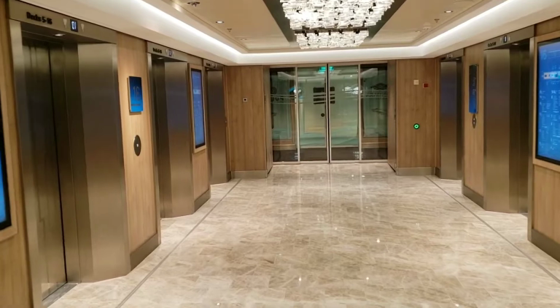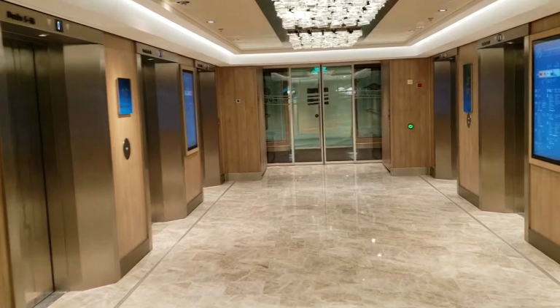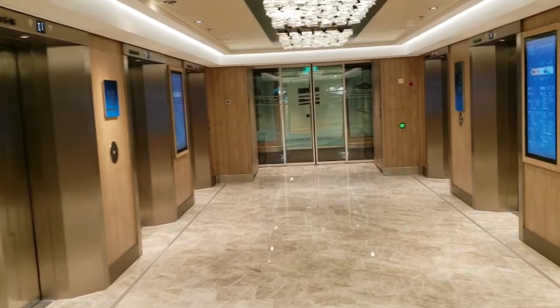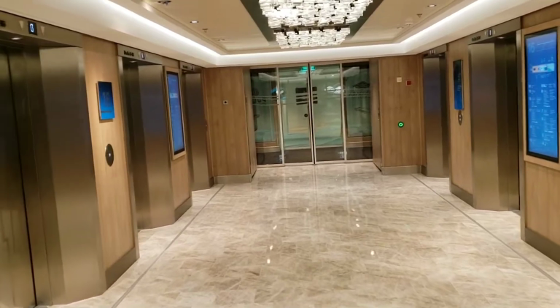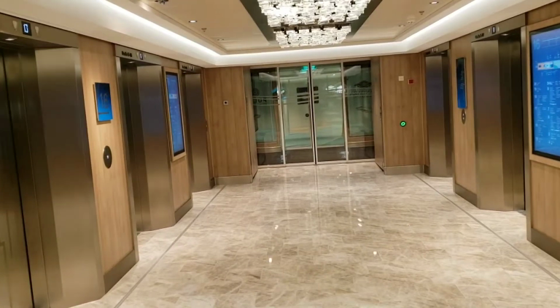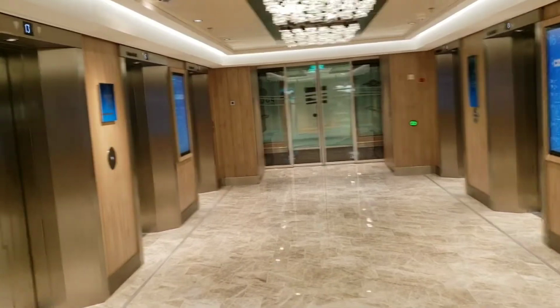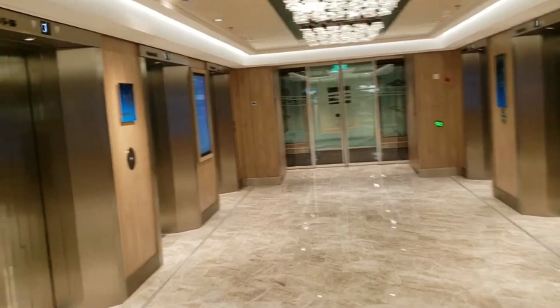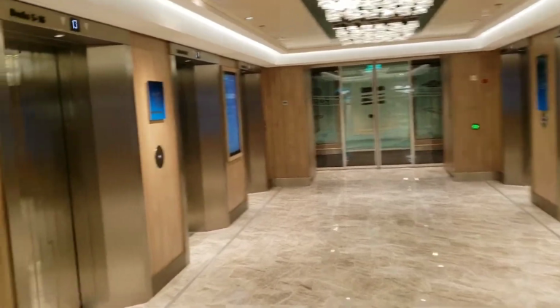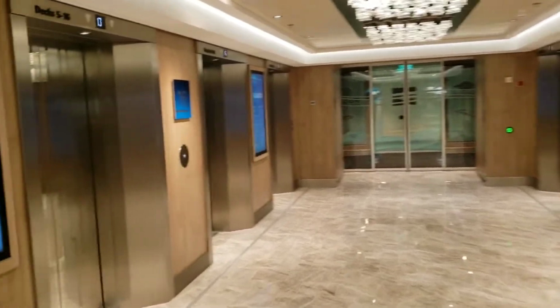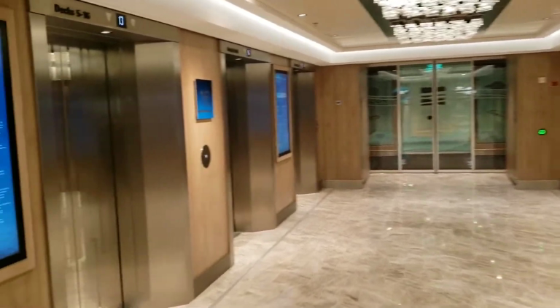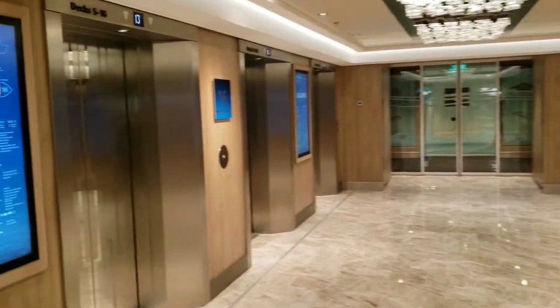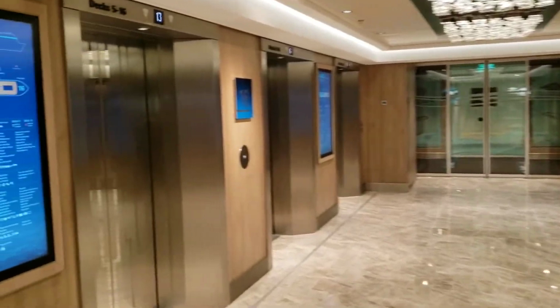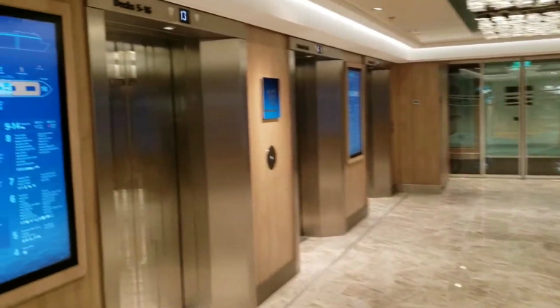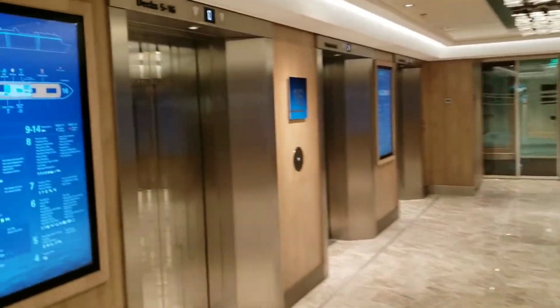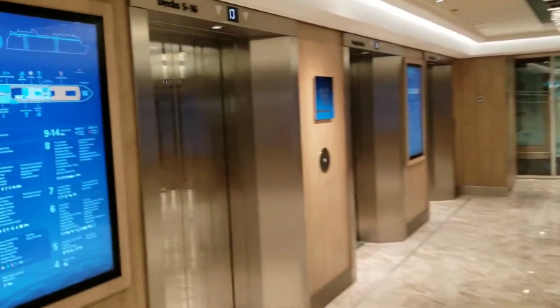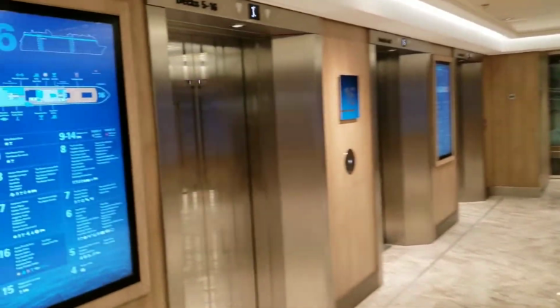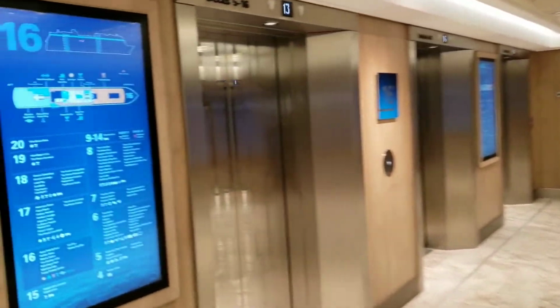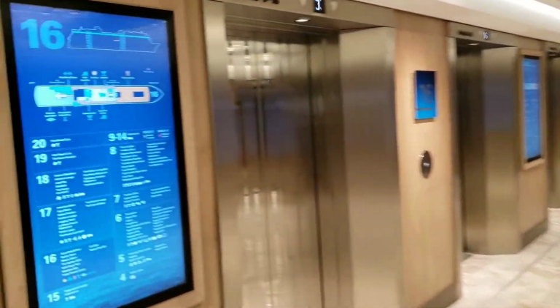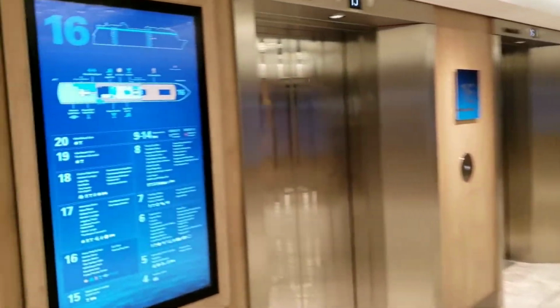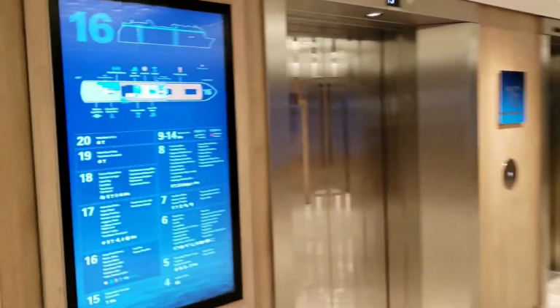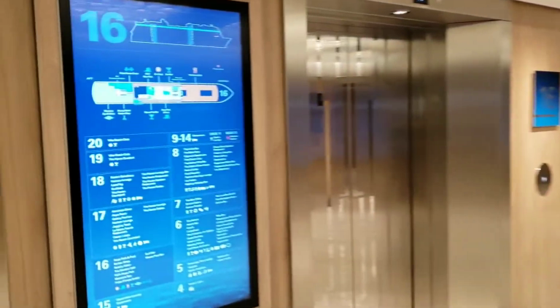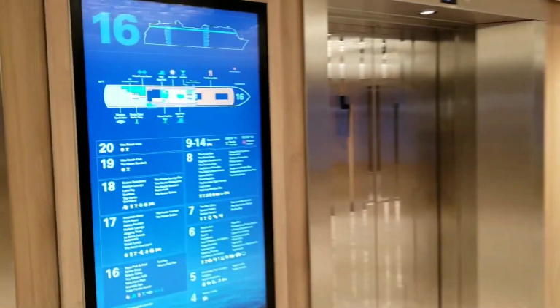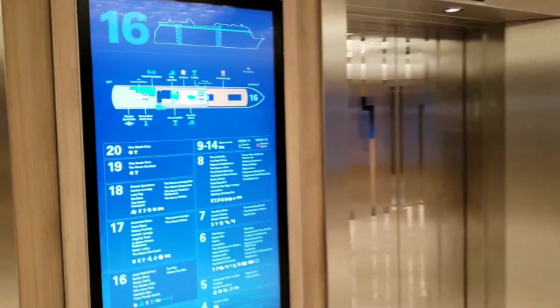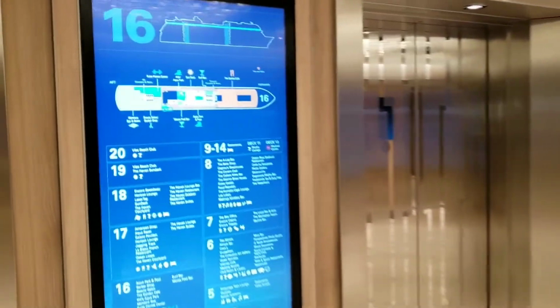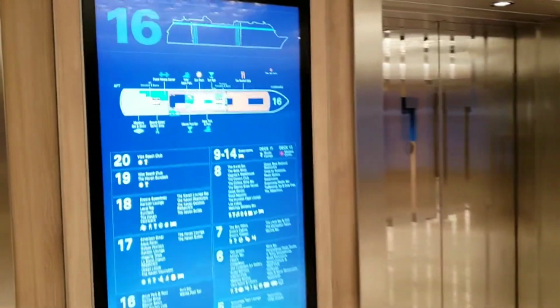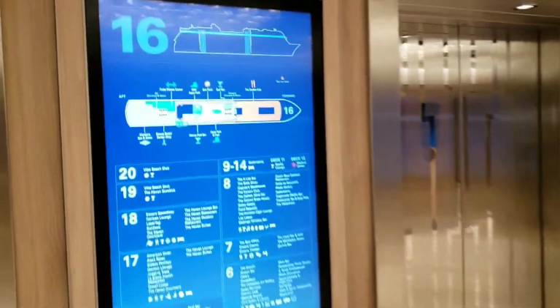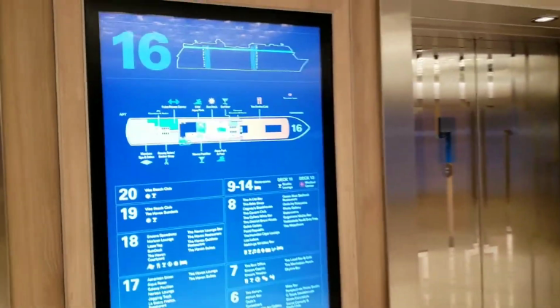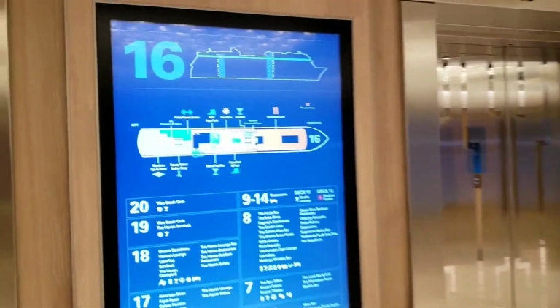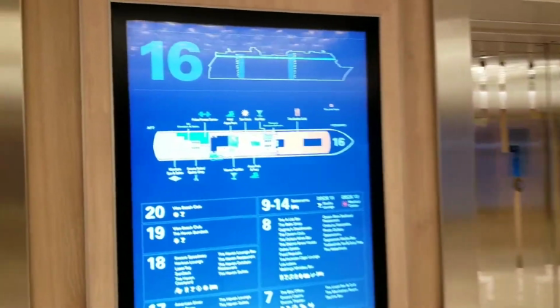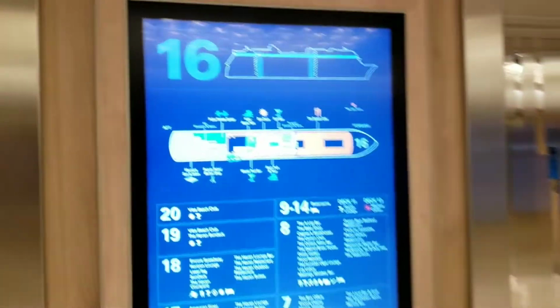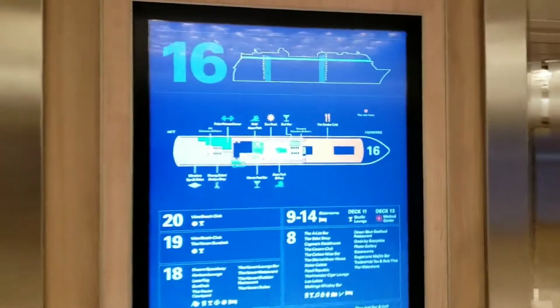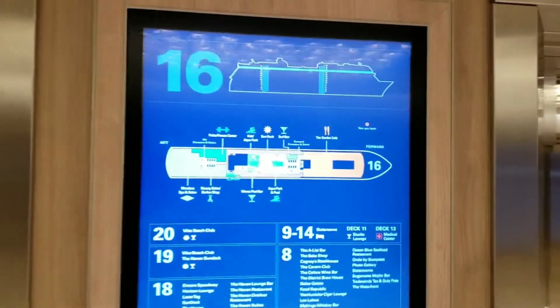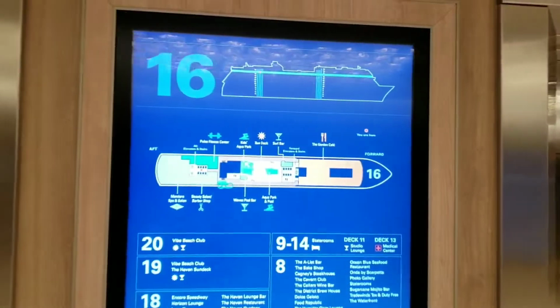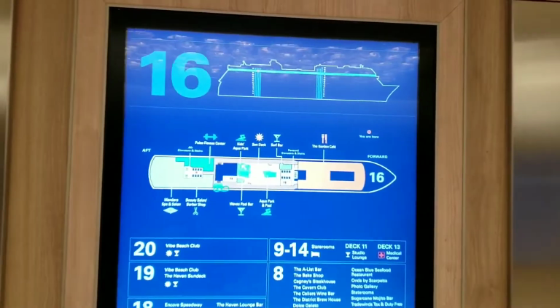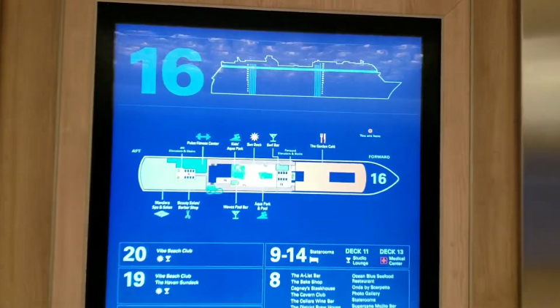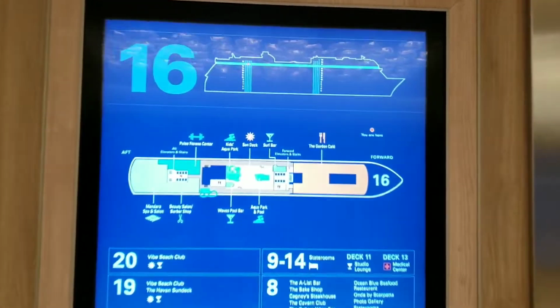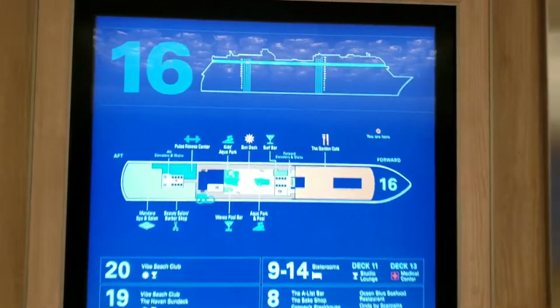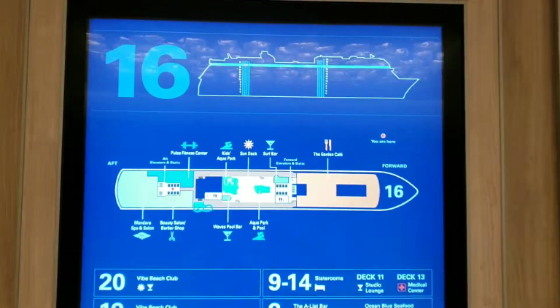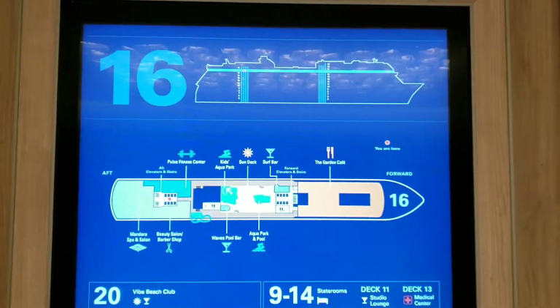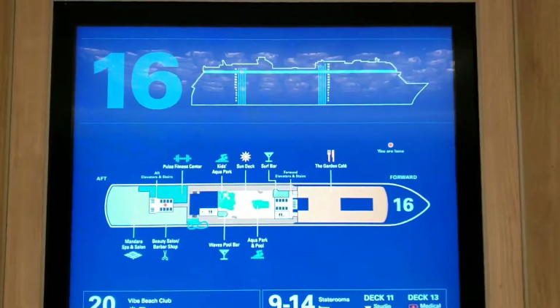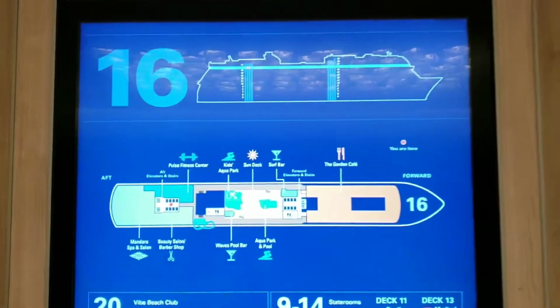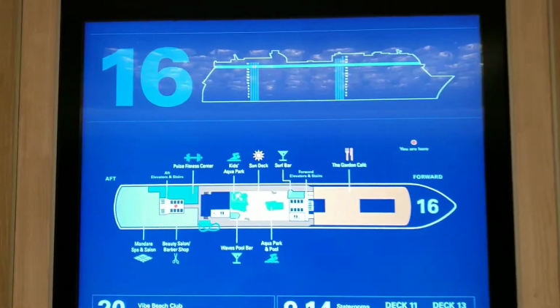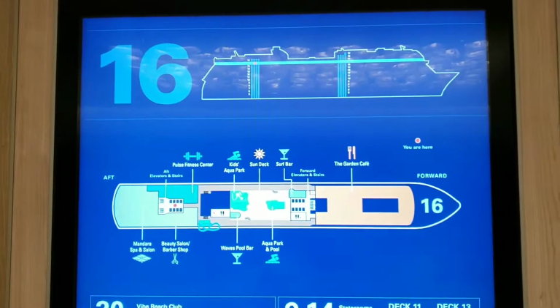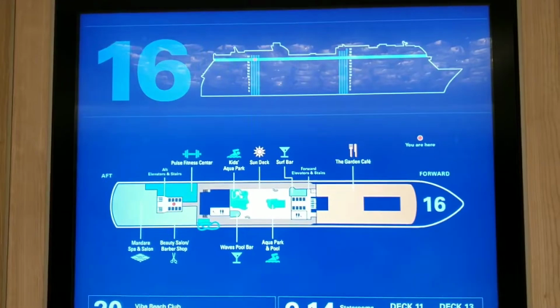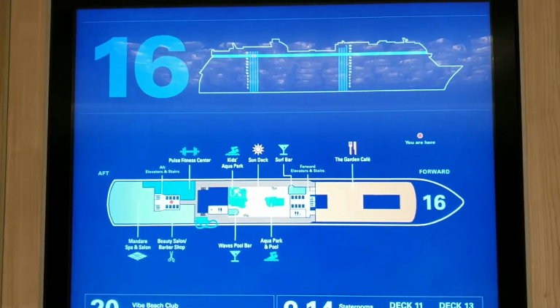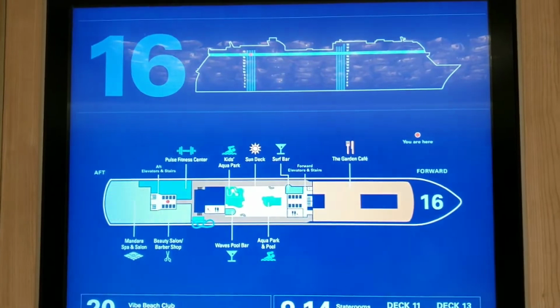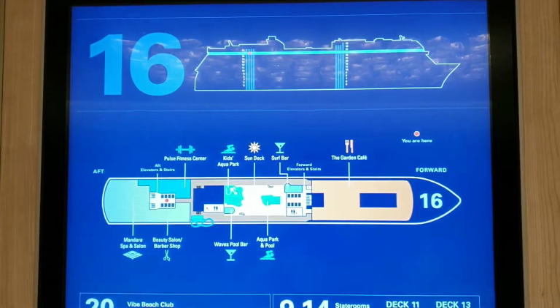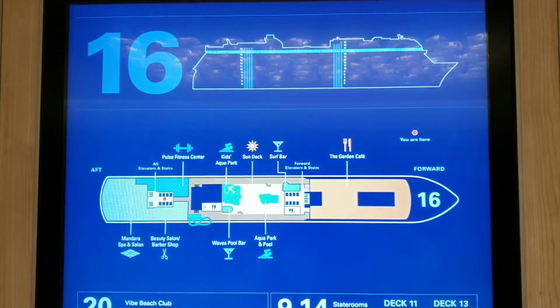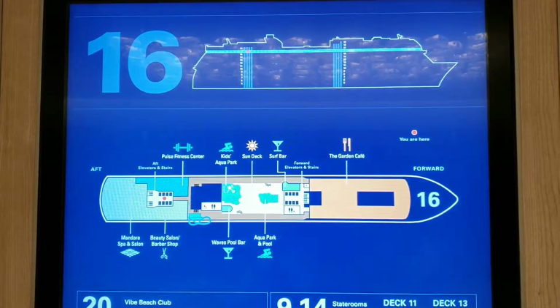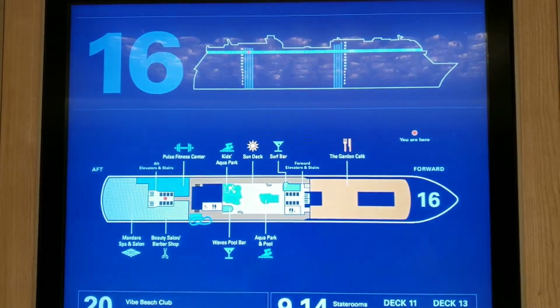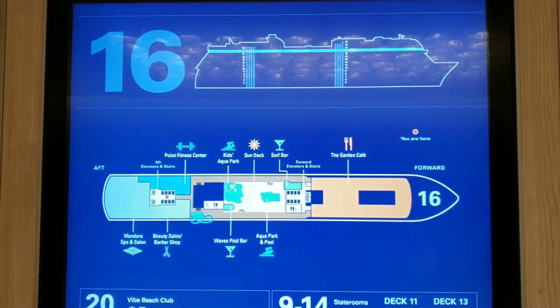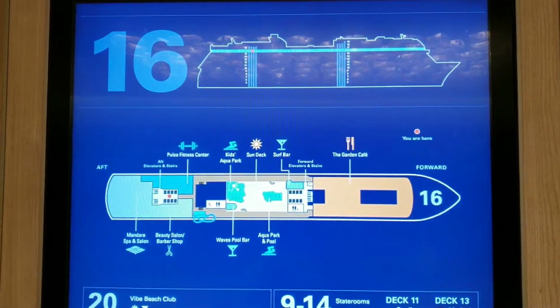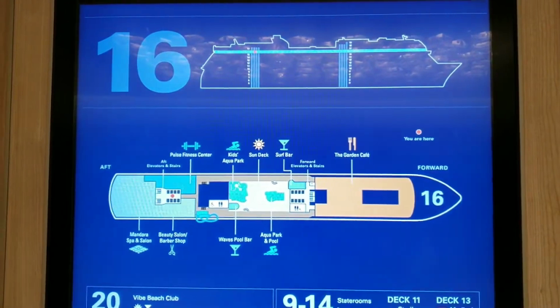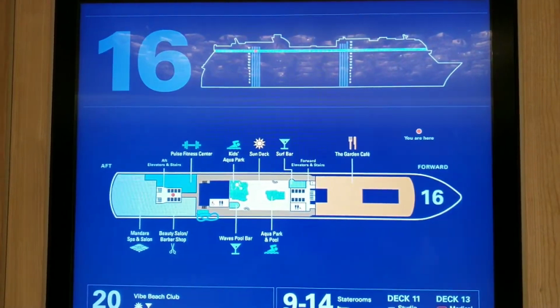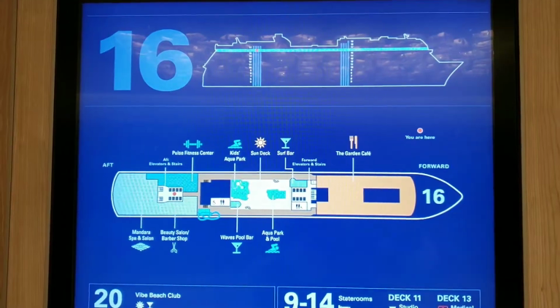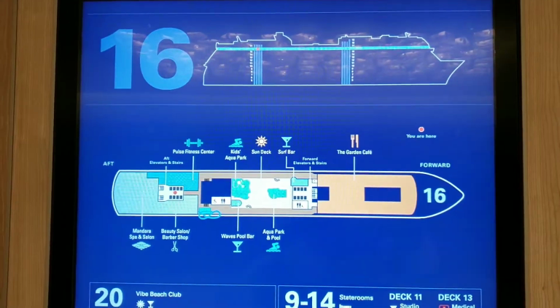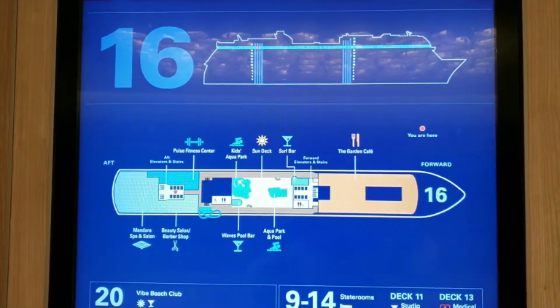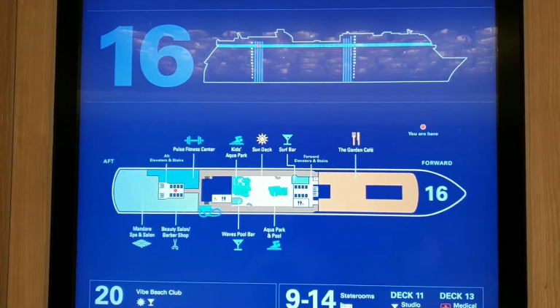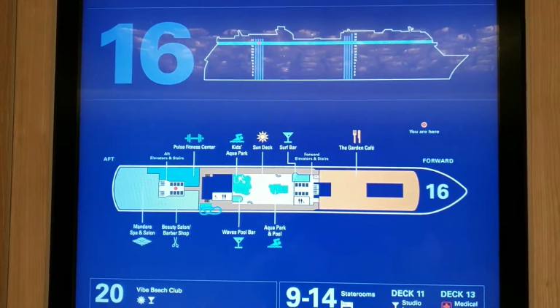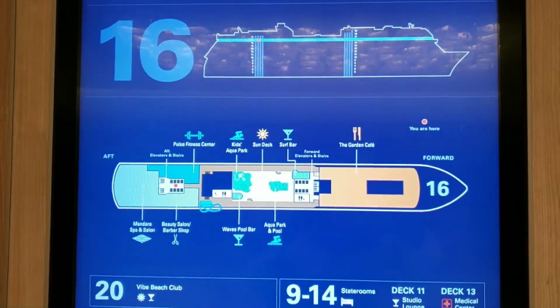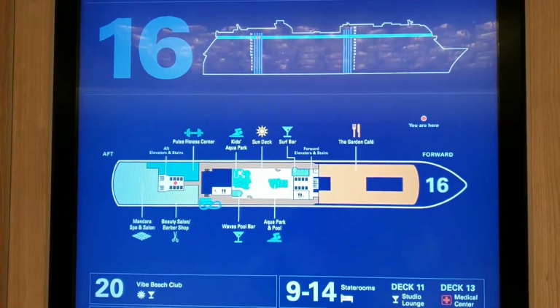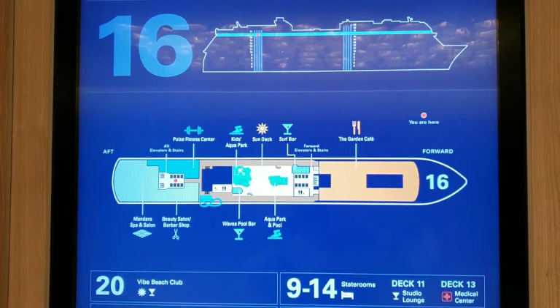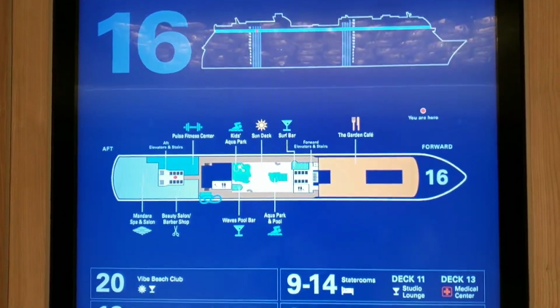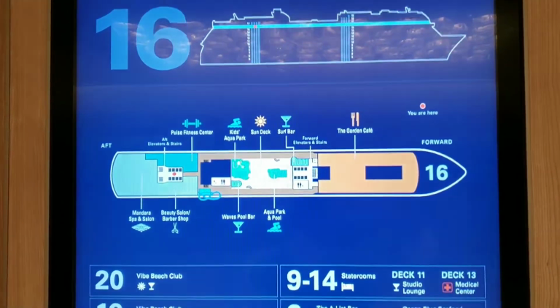Let's first take a look at the map before we head out into the cold. All right, we are on deck 16.